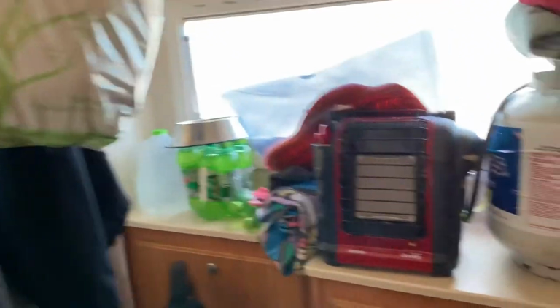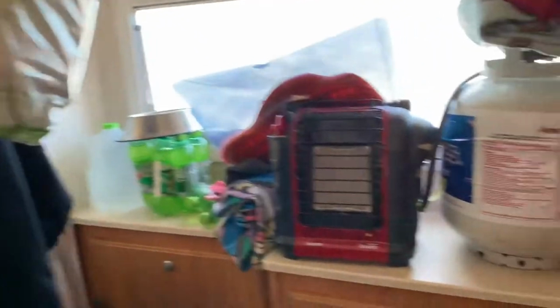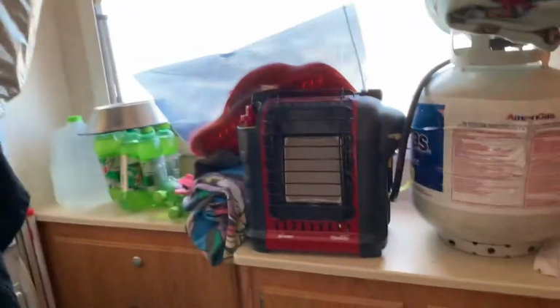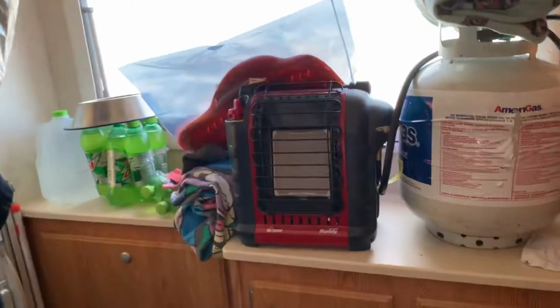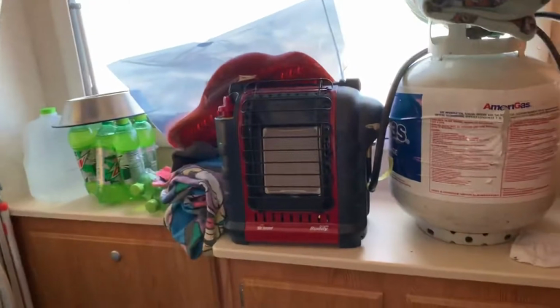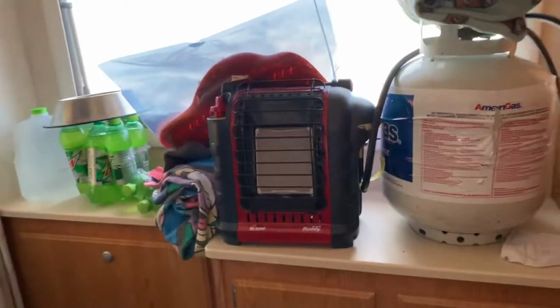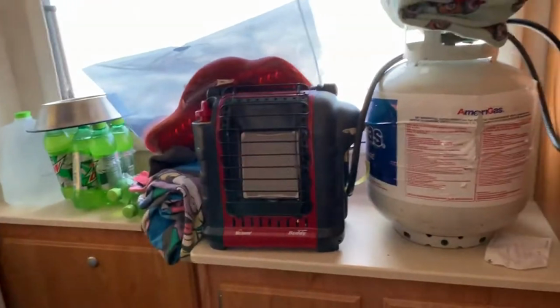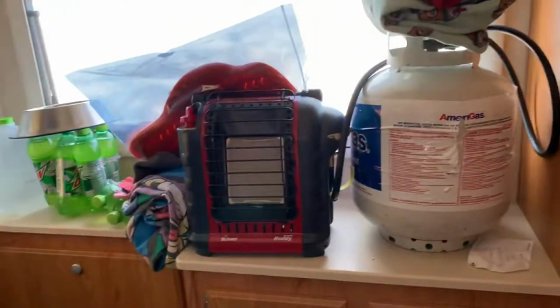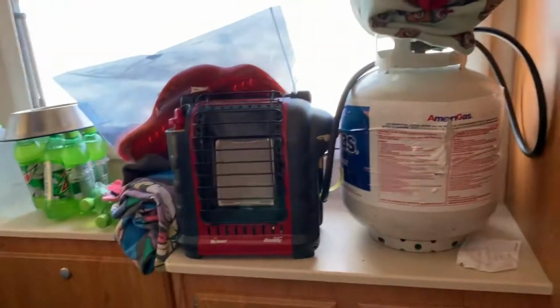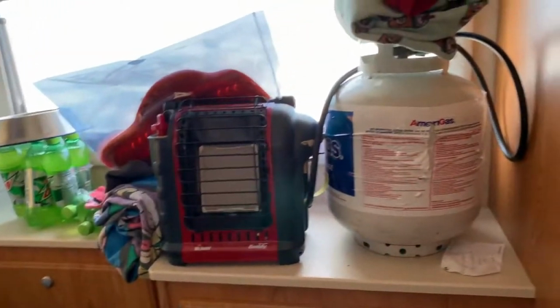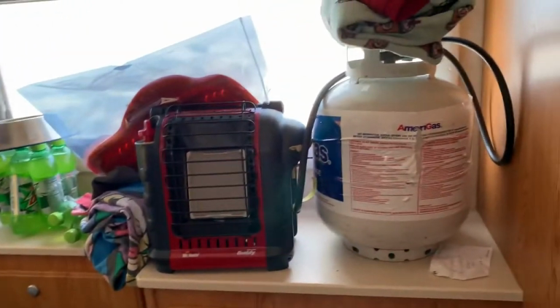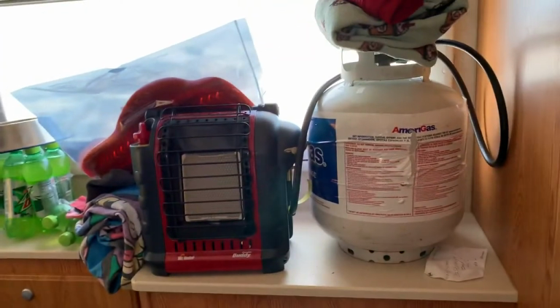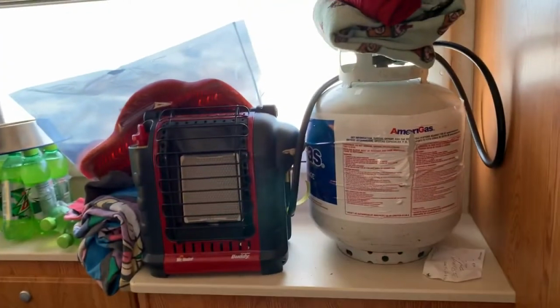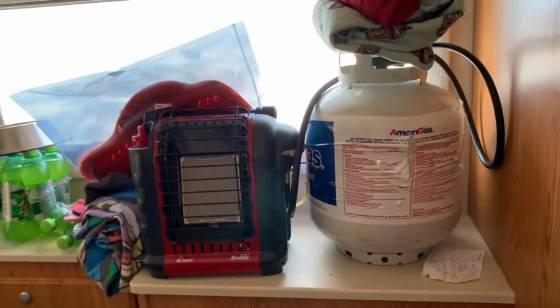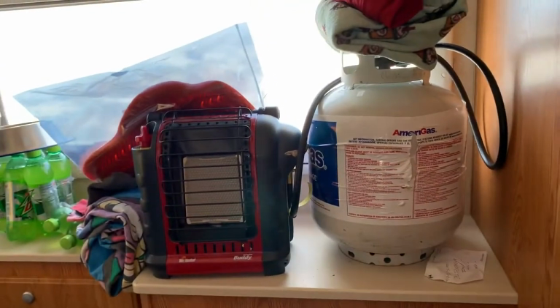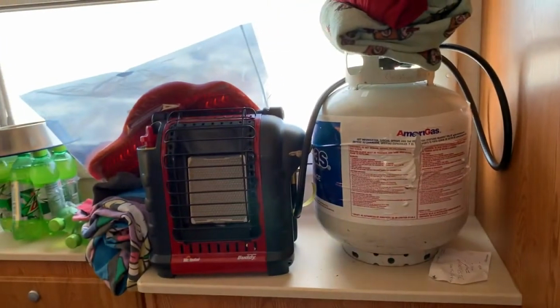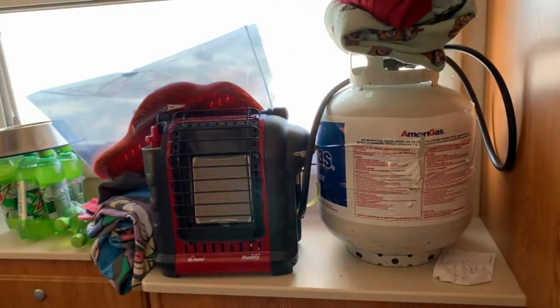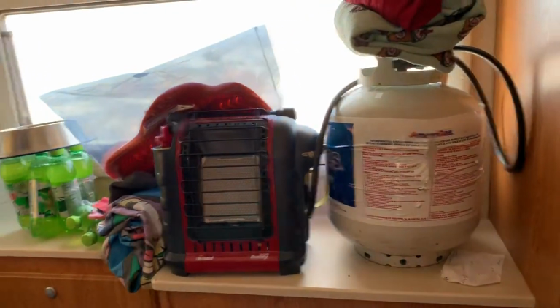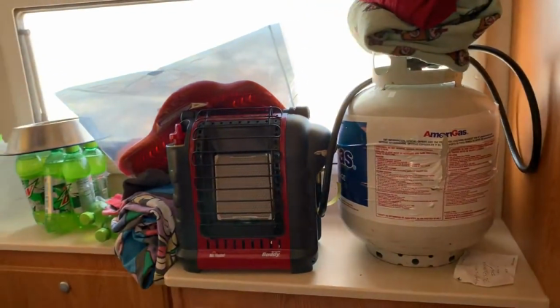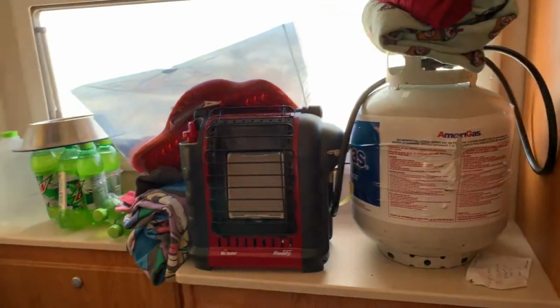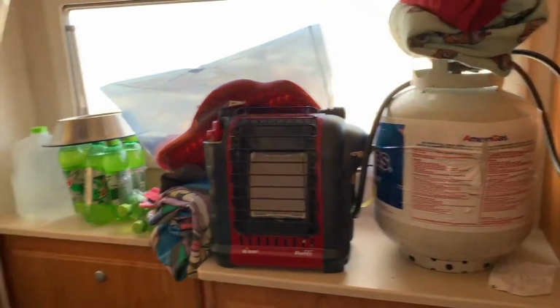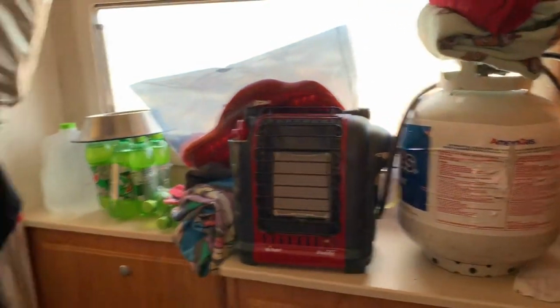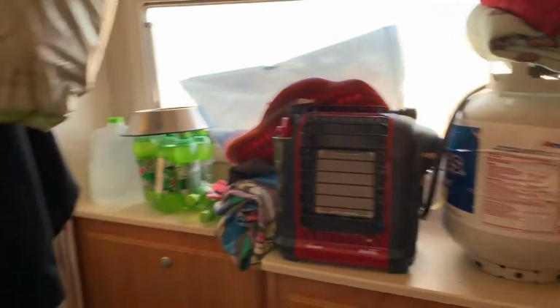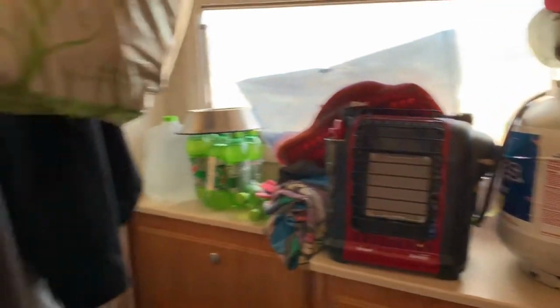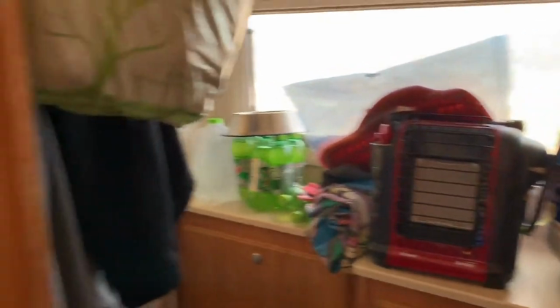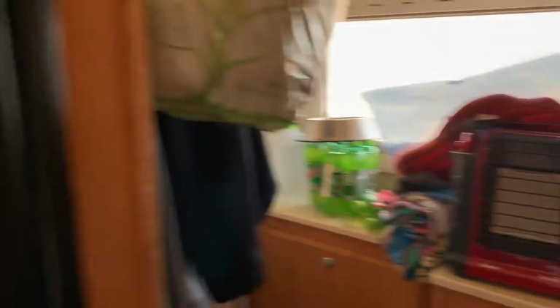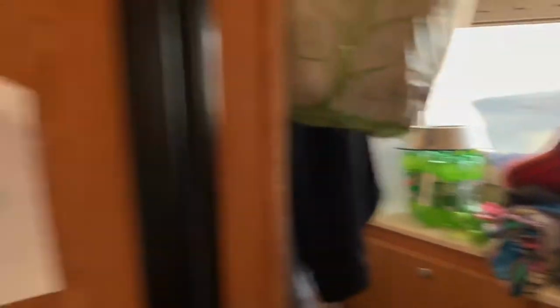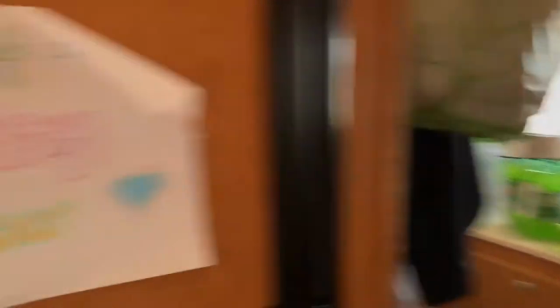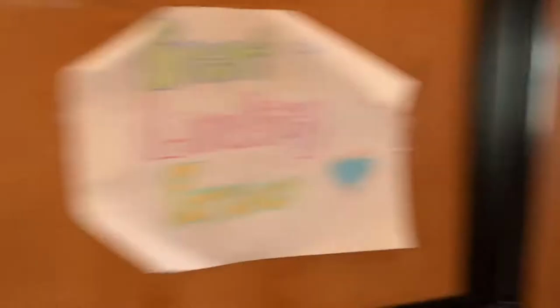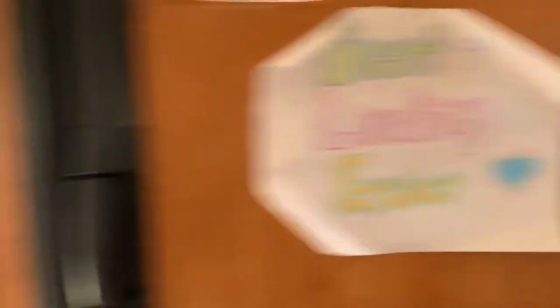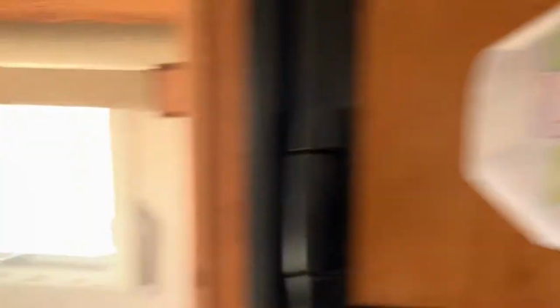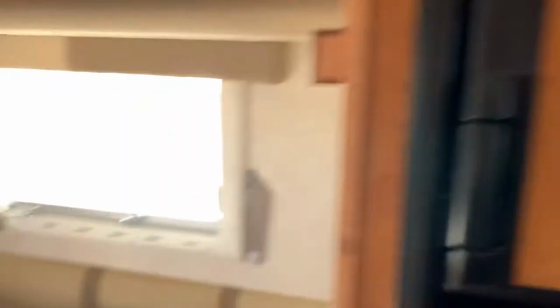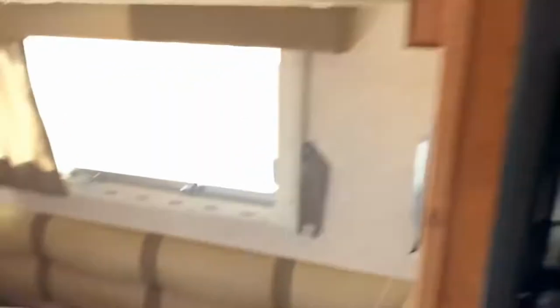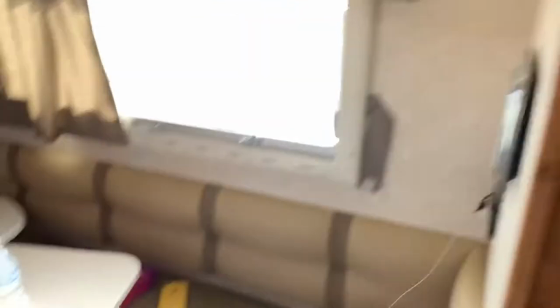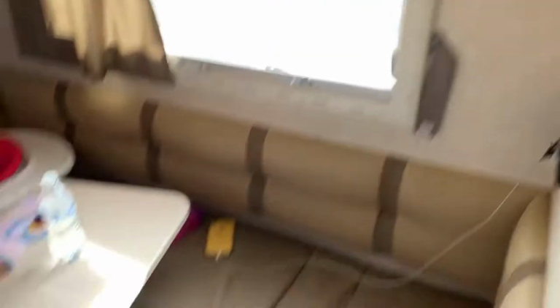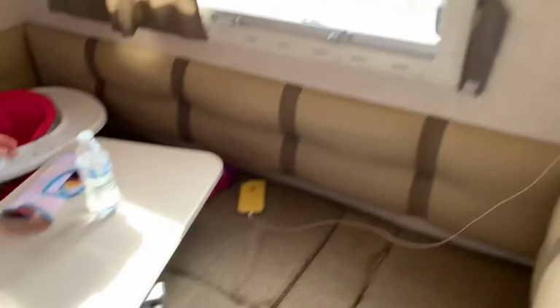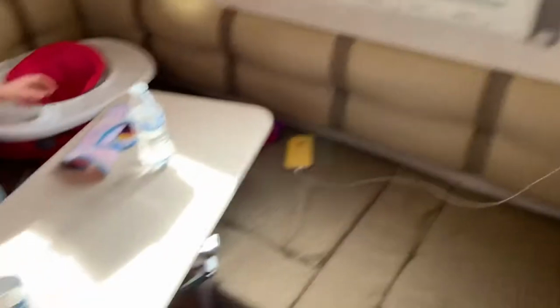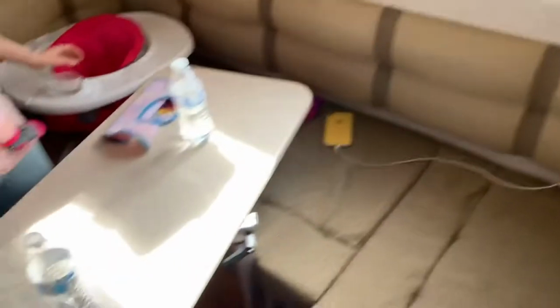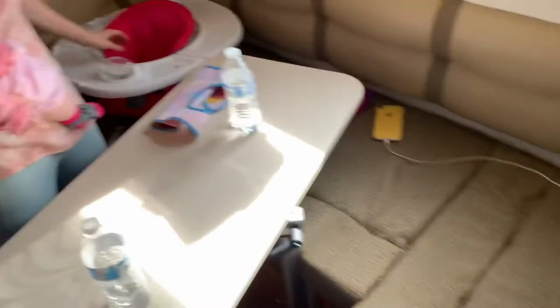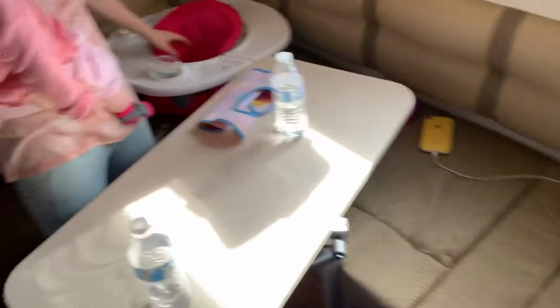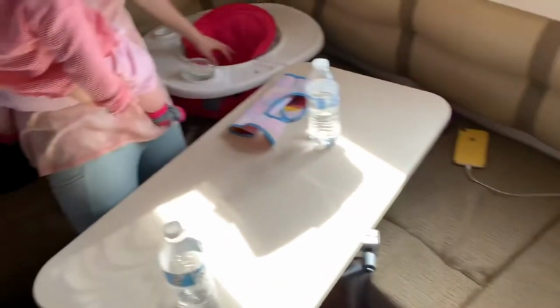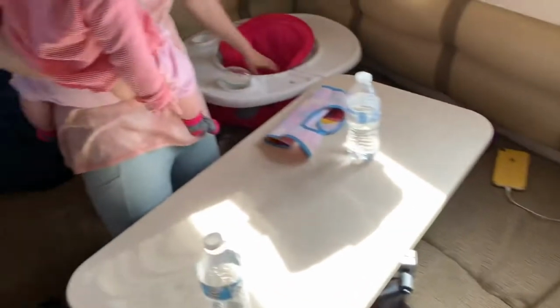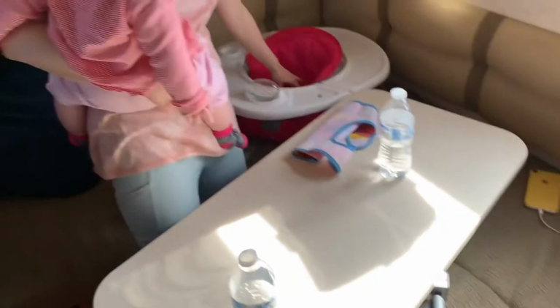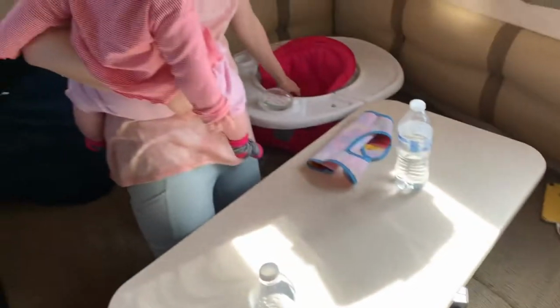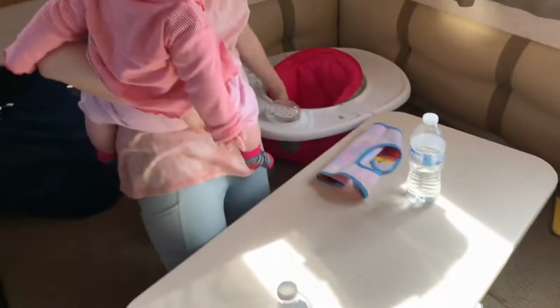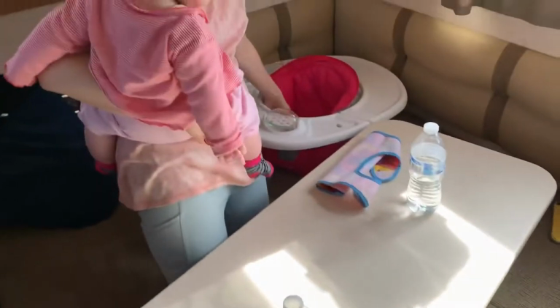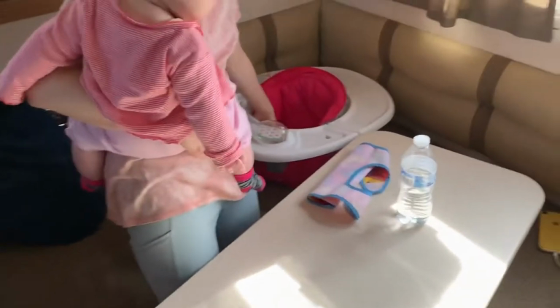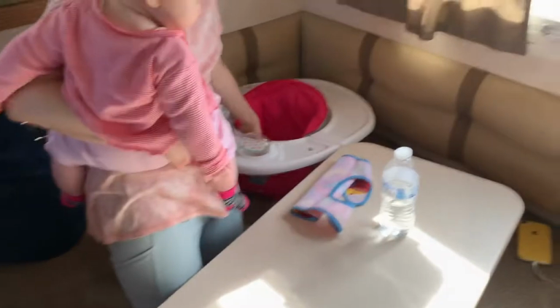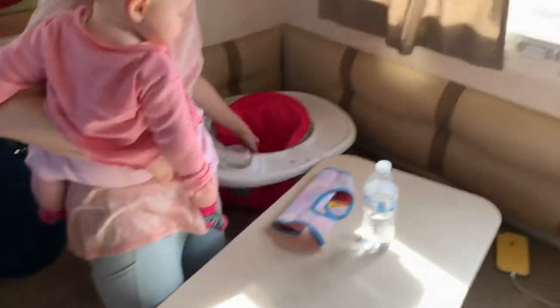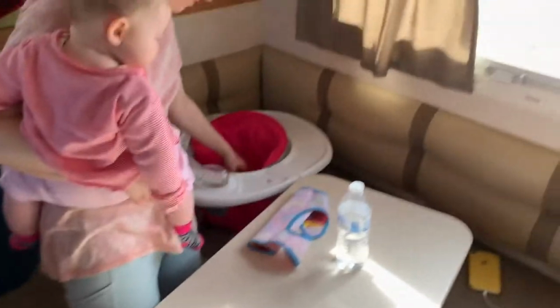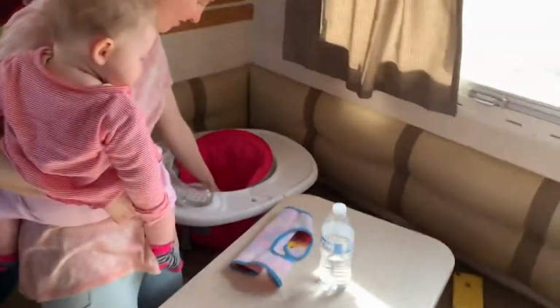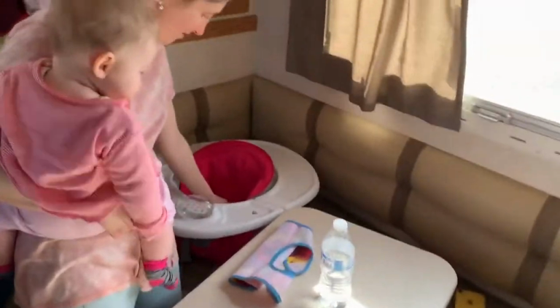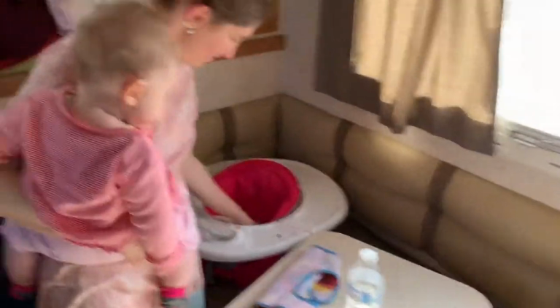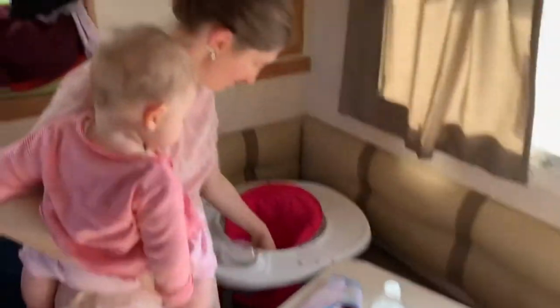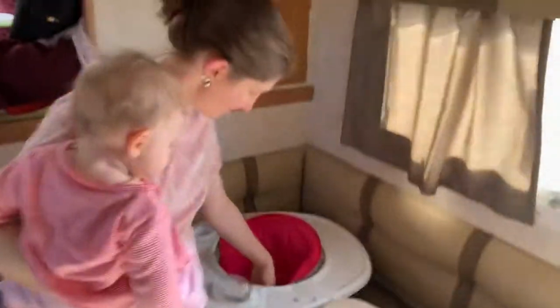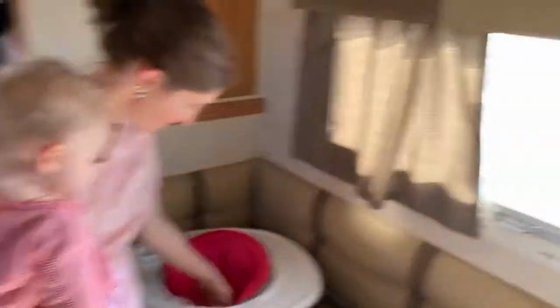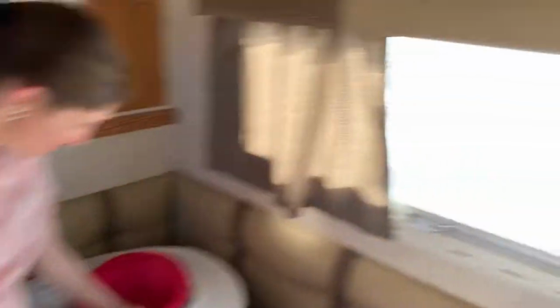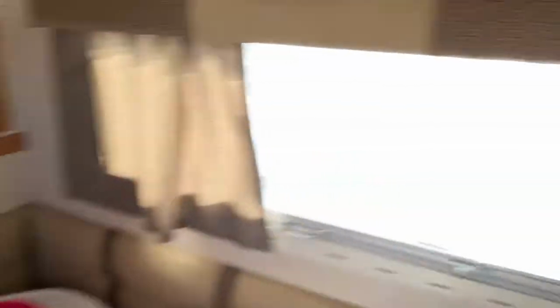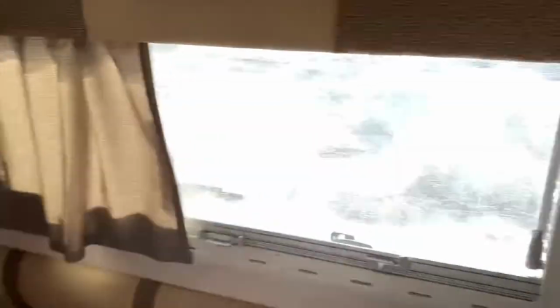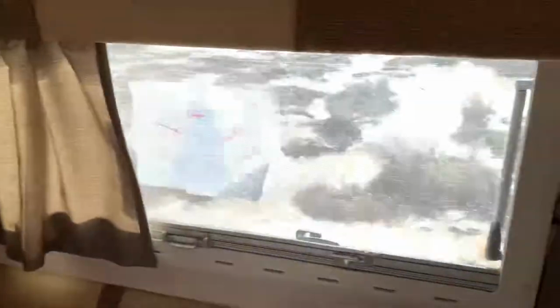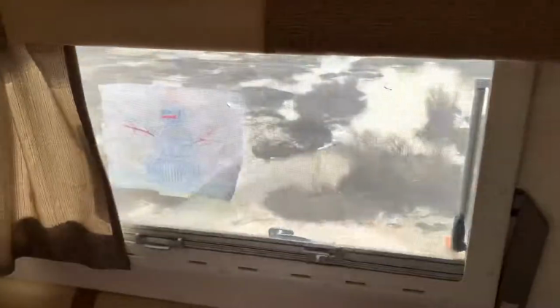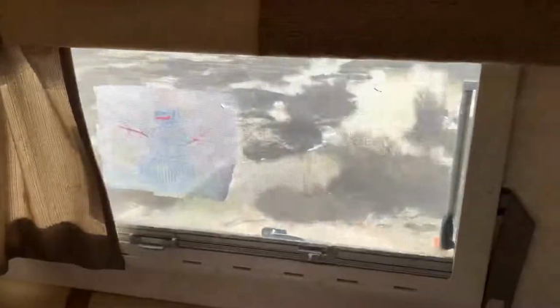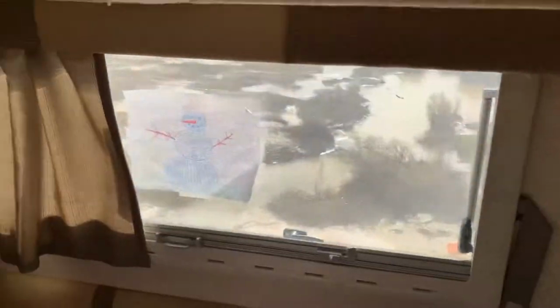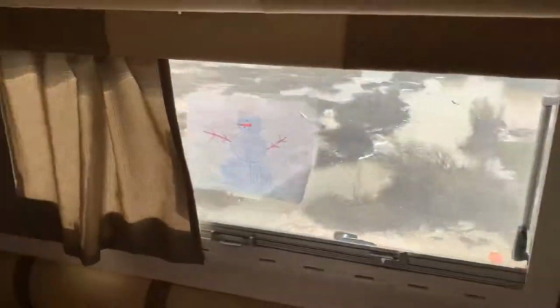Buddy heater — very necessary if you want to save your batteries. The dinette's awesome, better than any other truck camper we've been in.